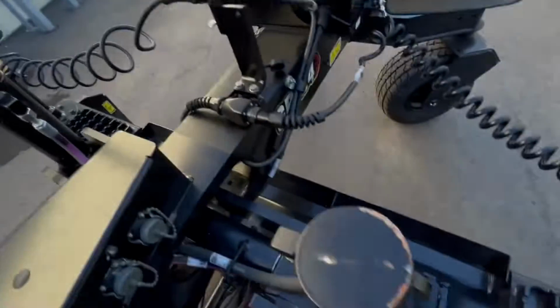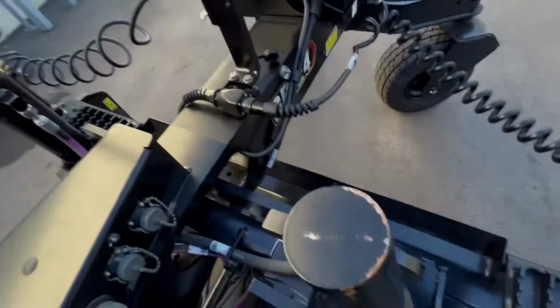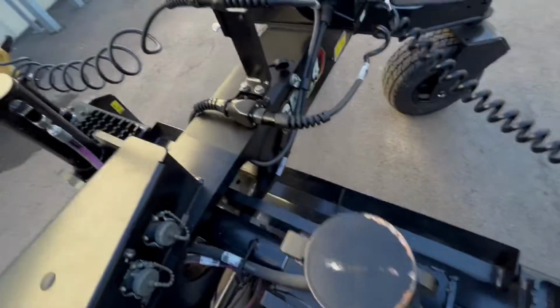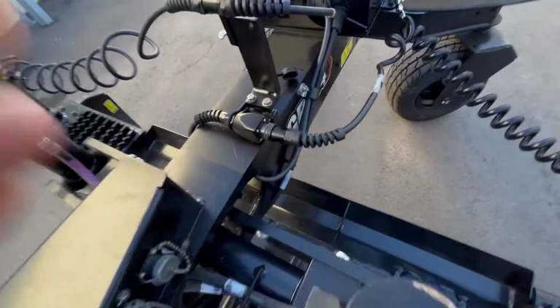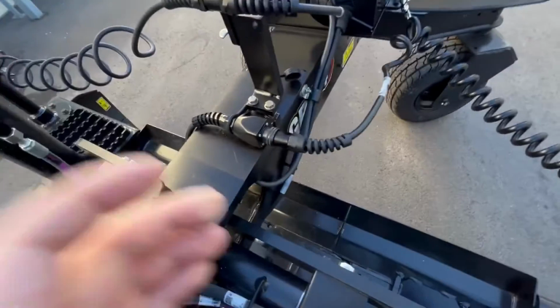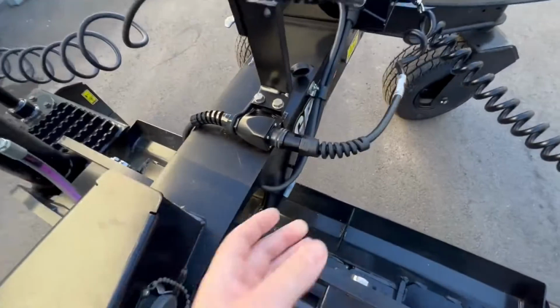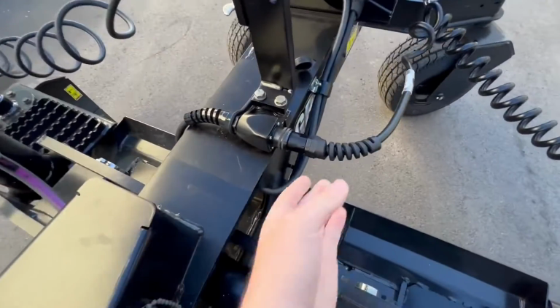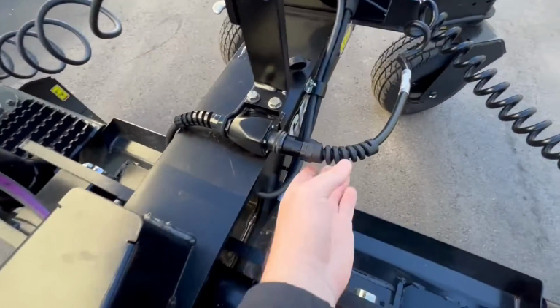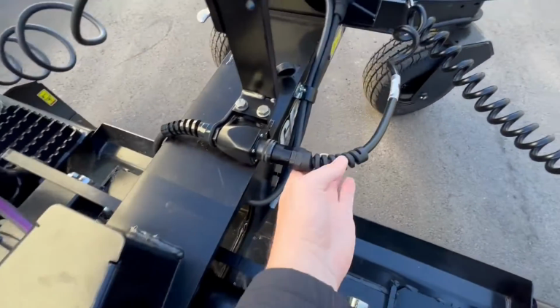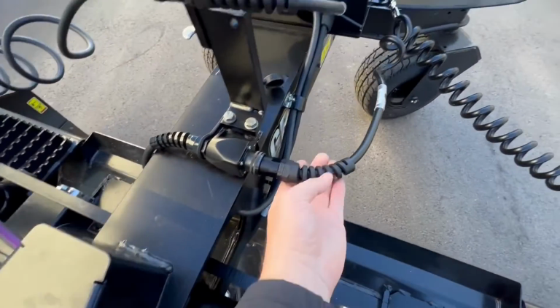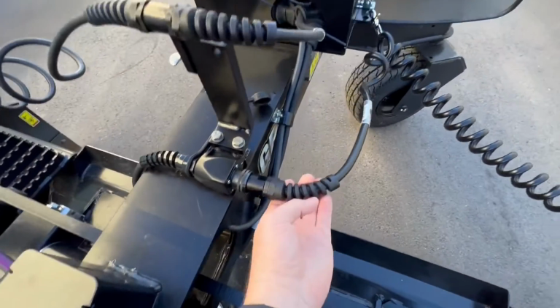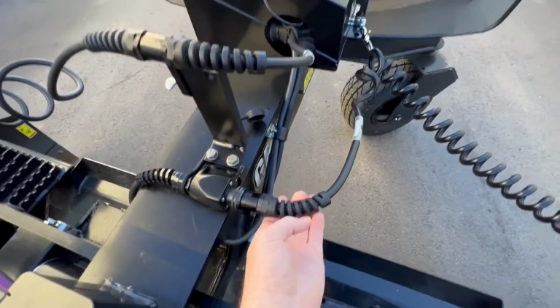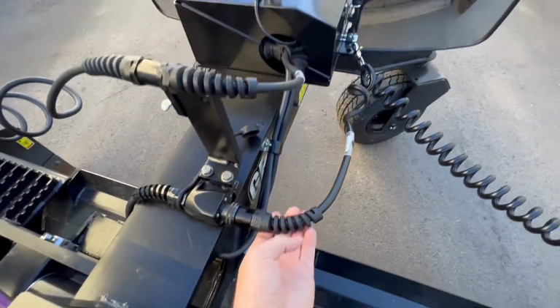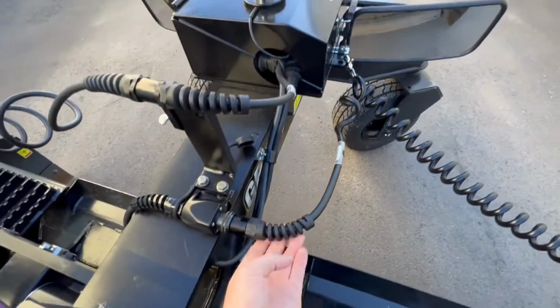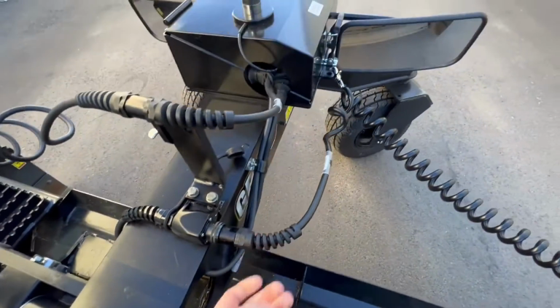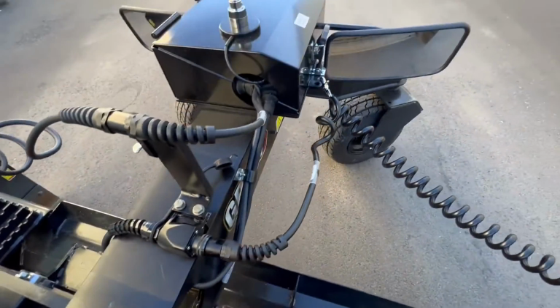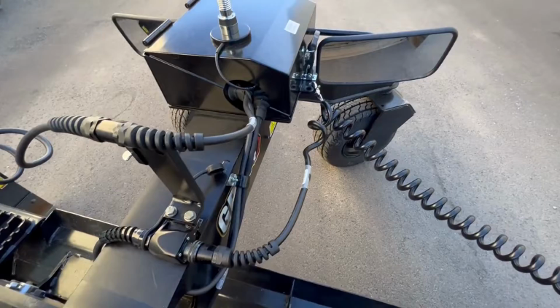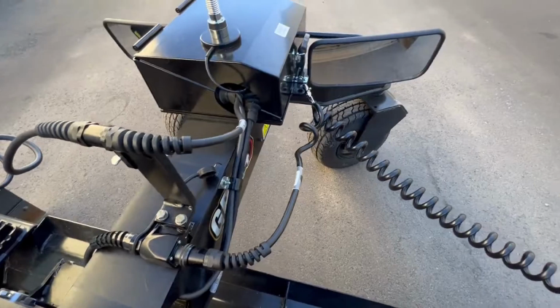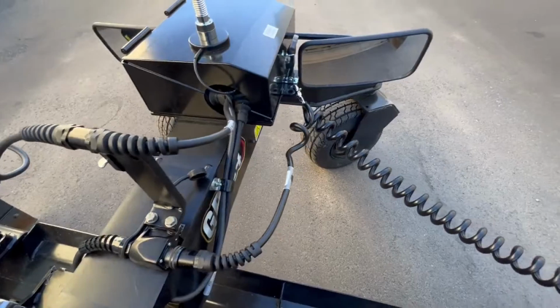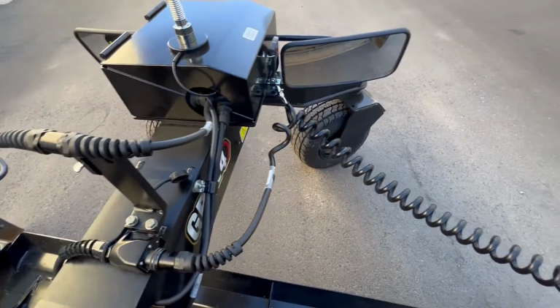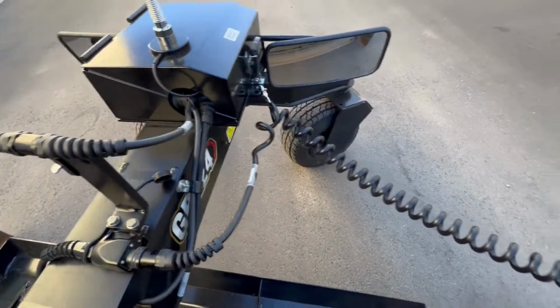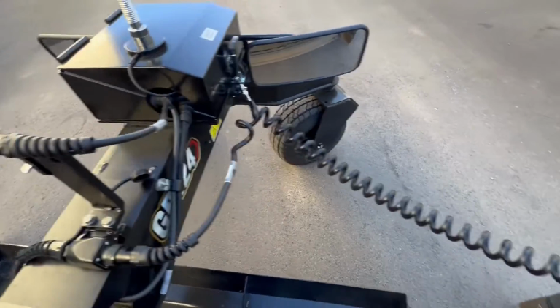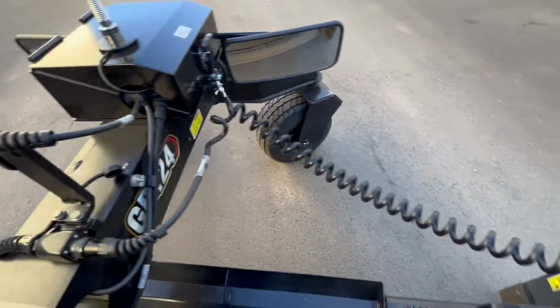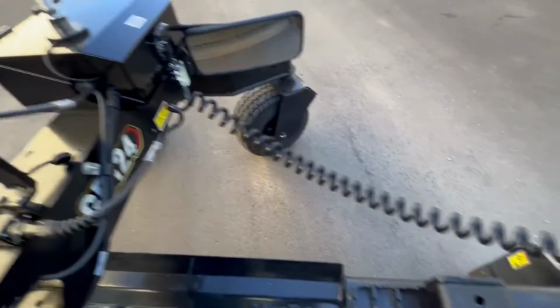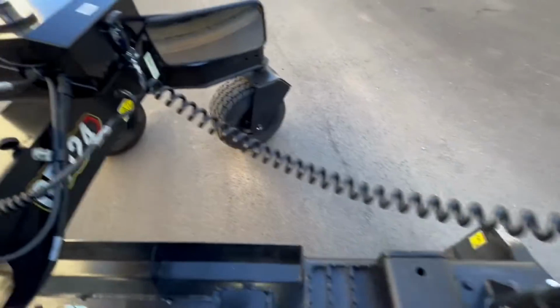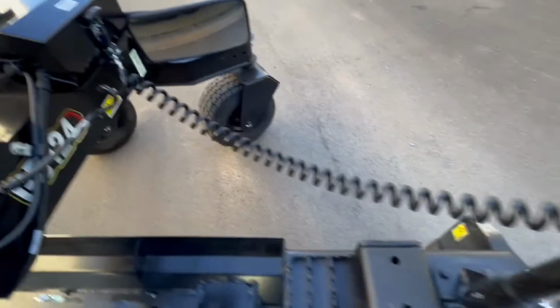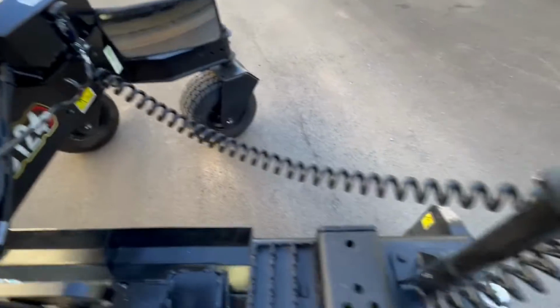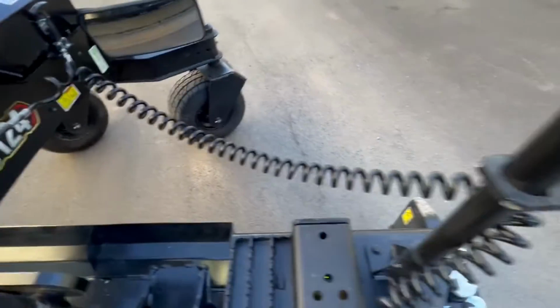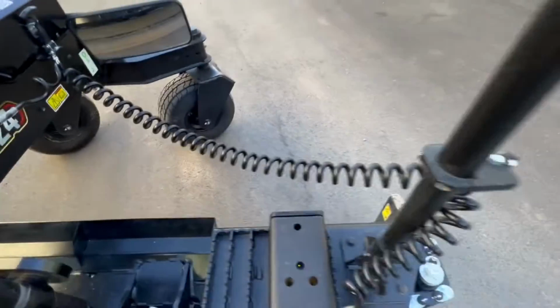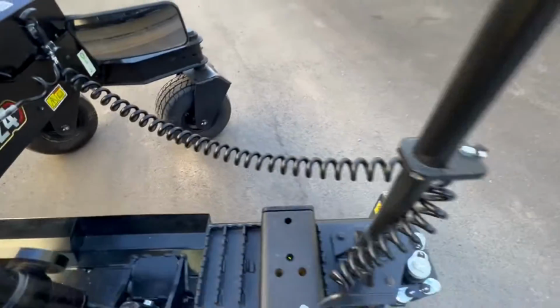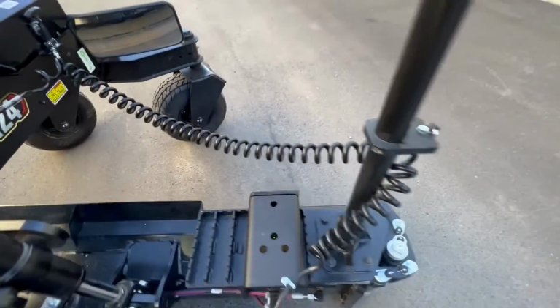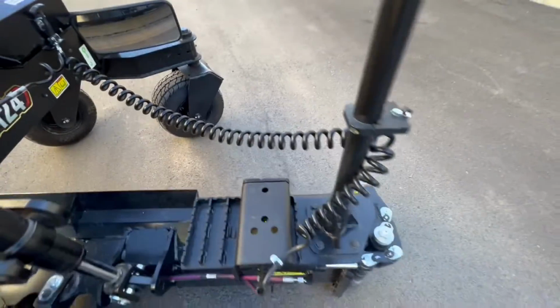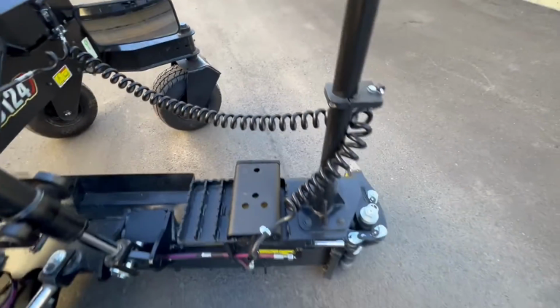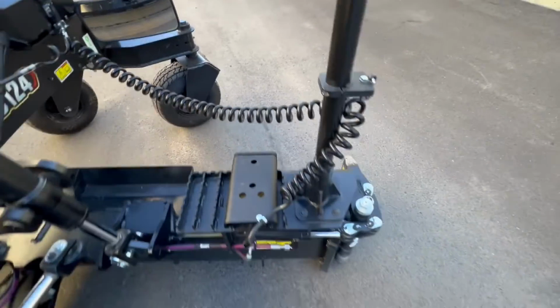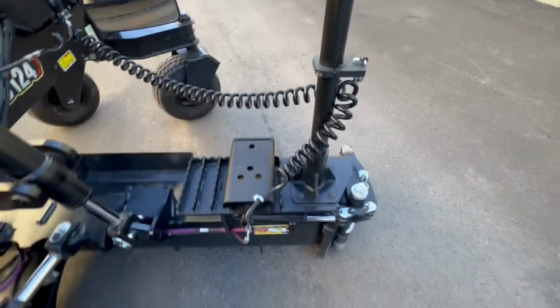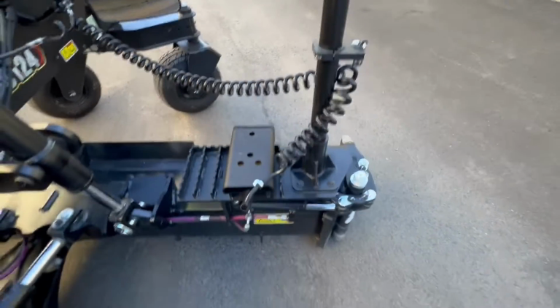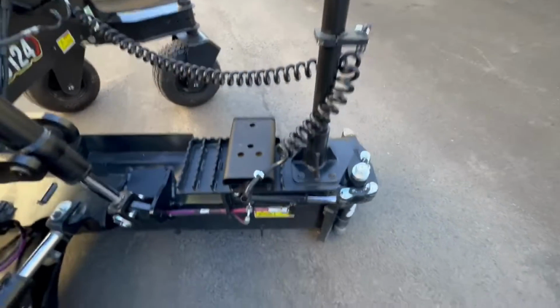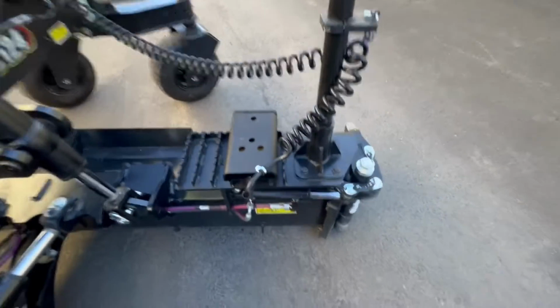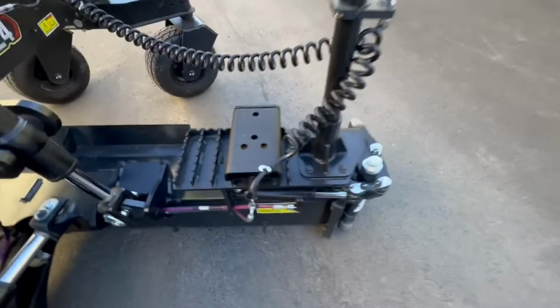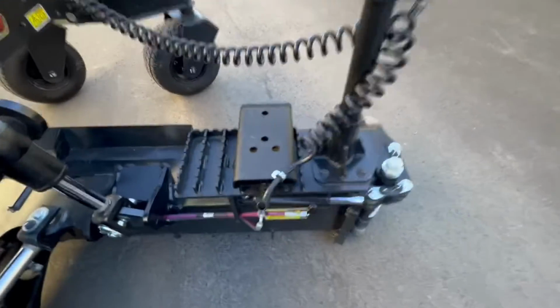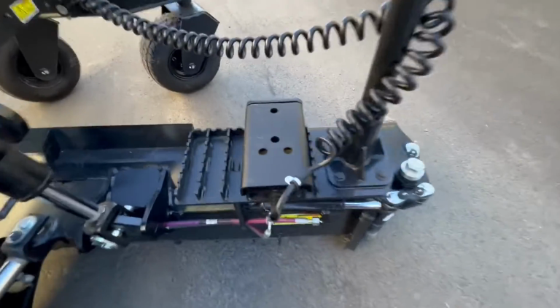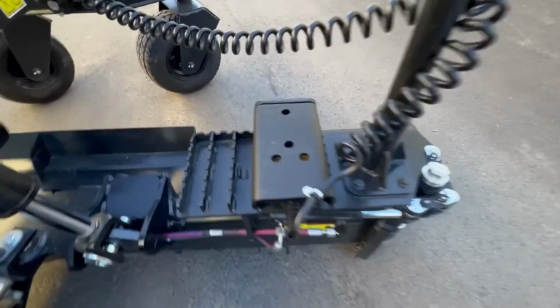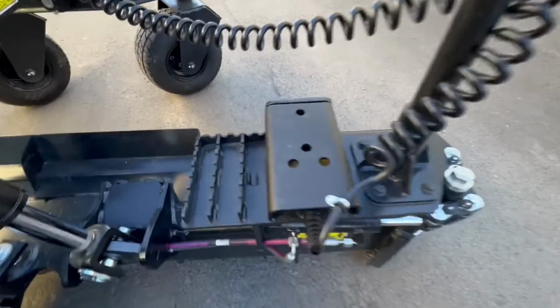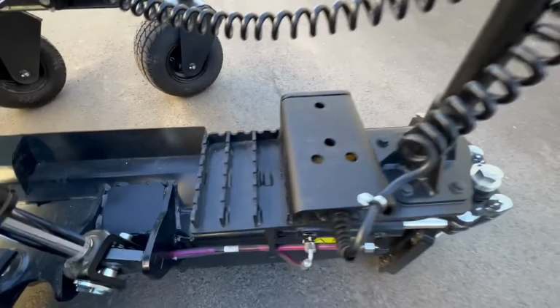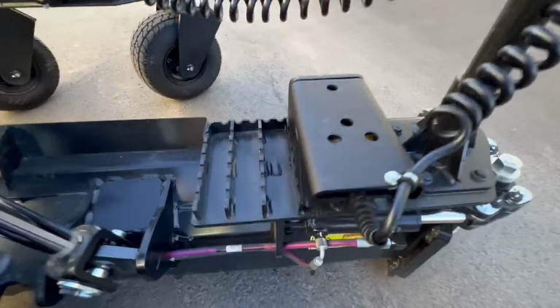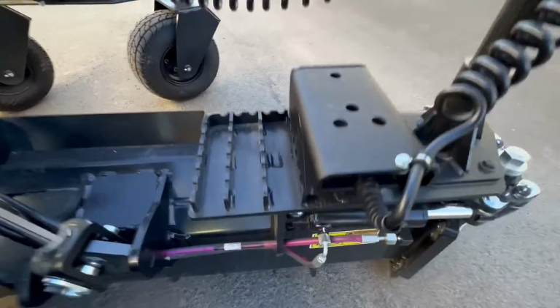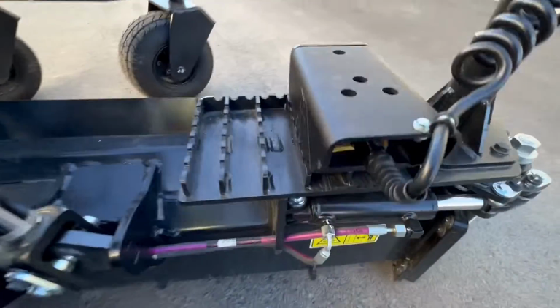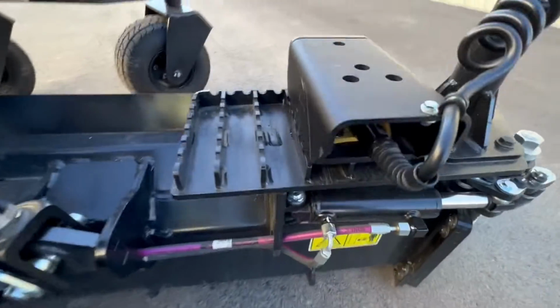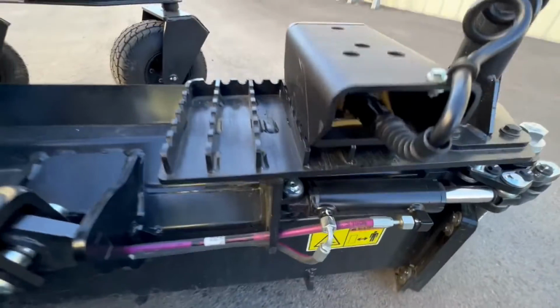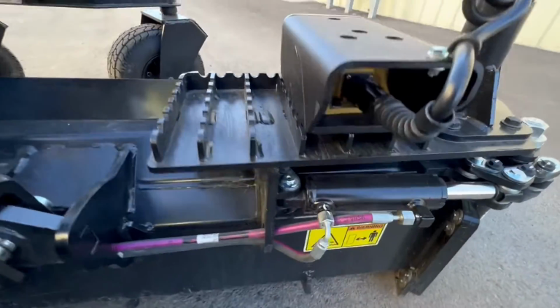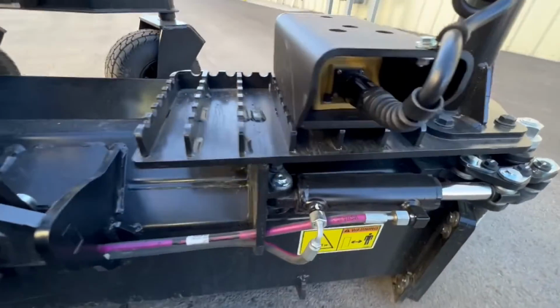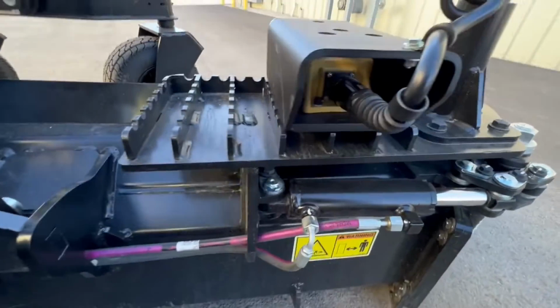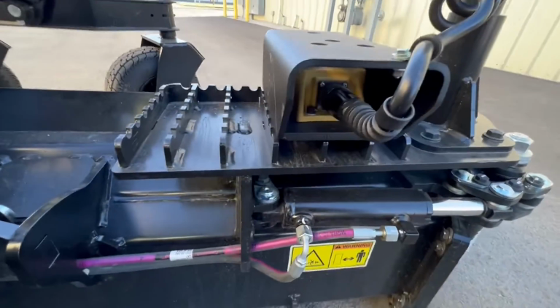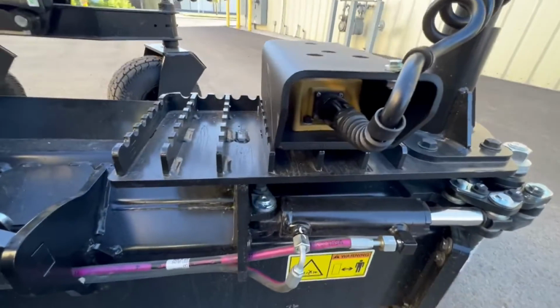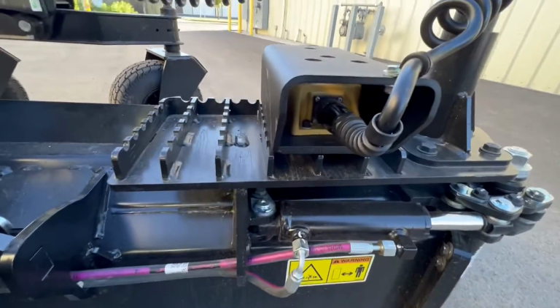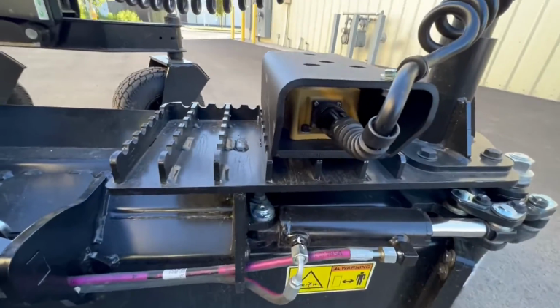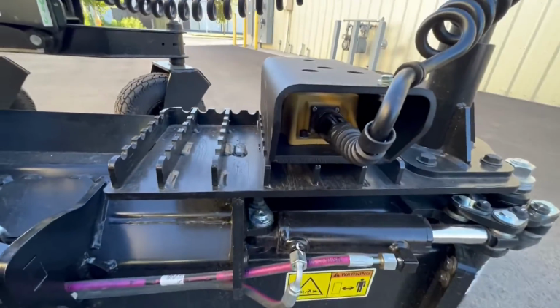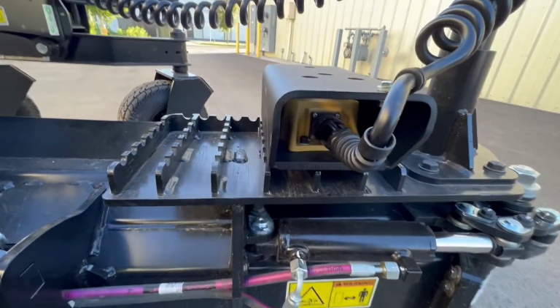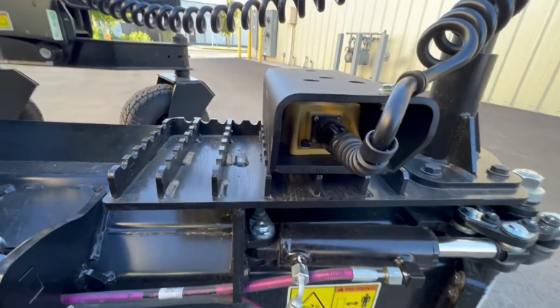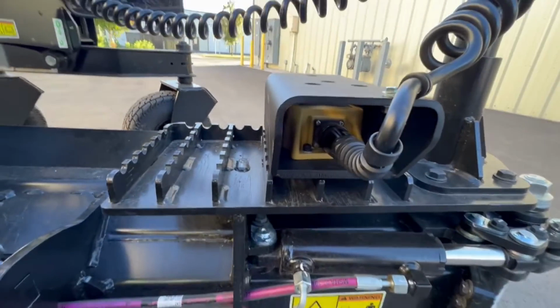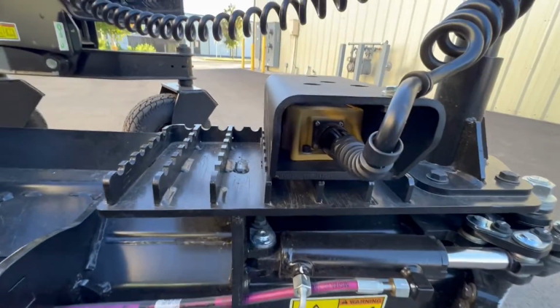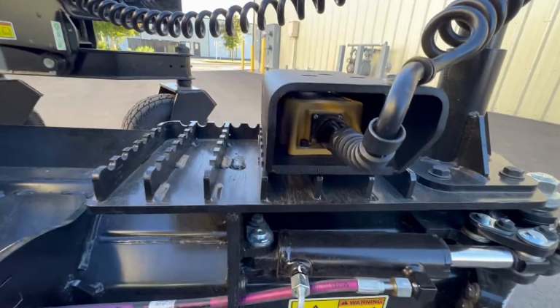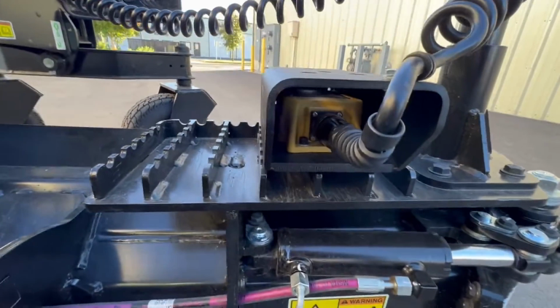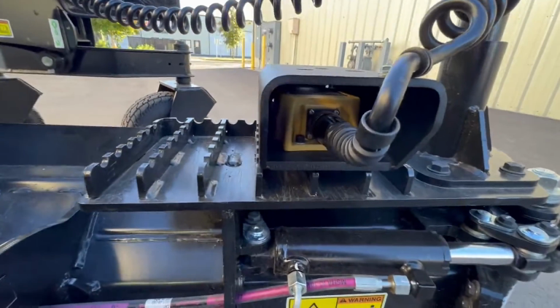On this side, we got the MC2 sensor coming out, just a bracket welded directly onto the blade there.